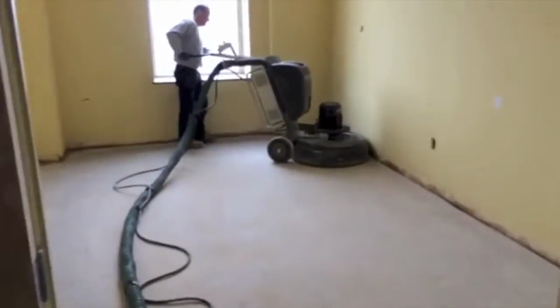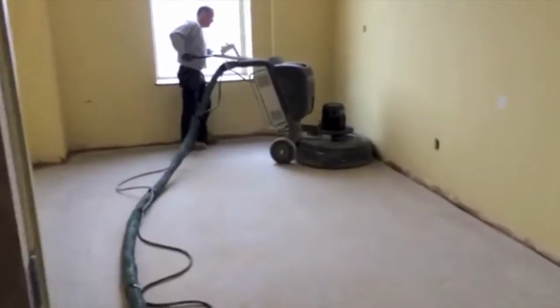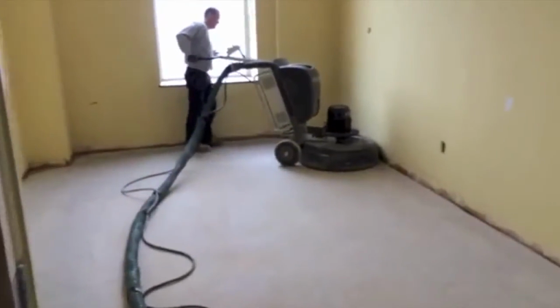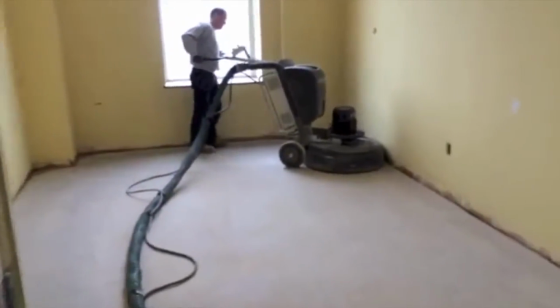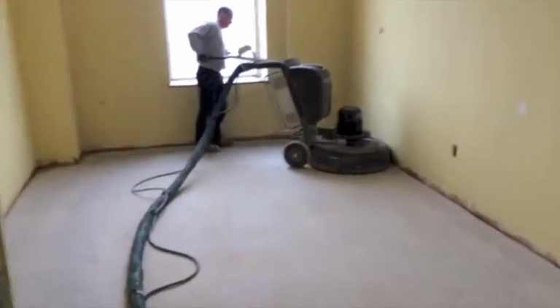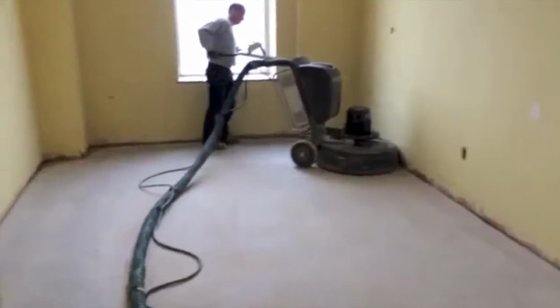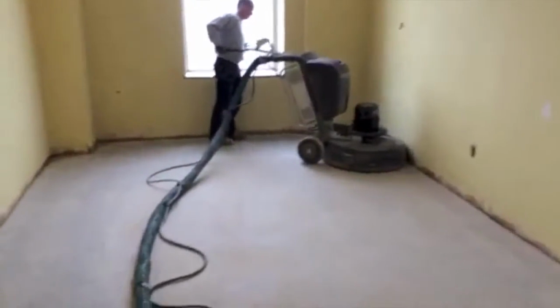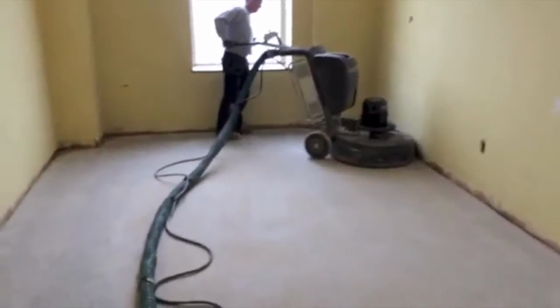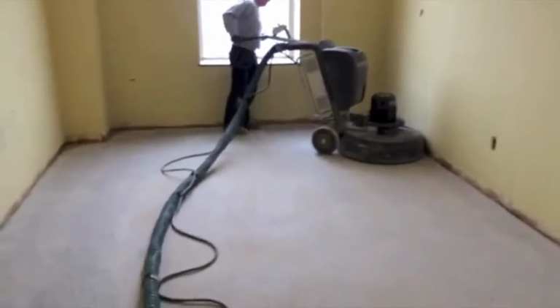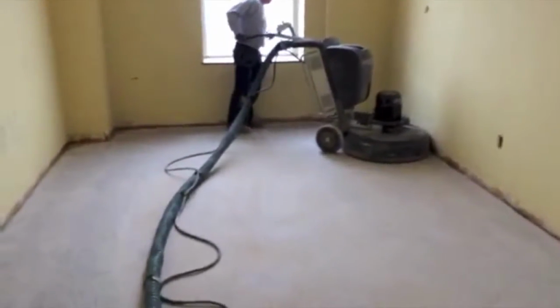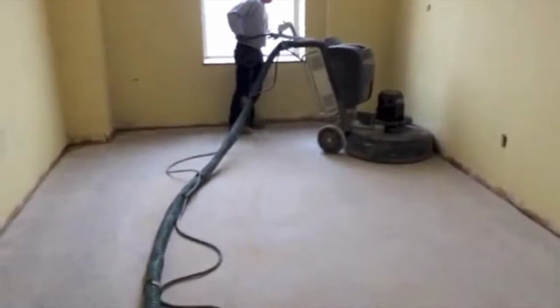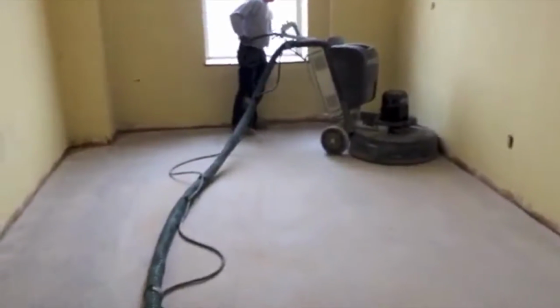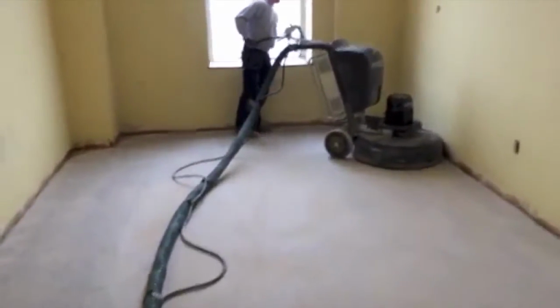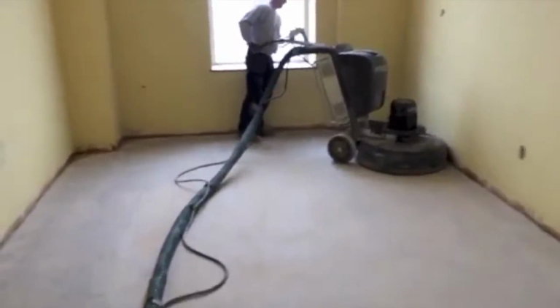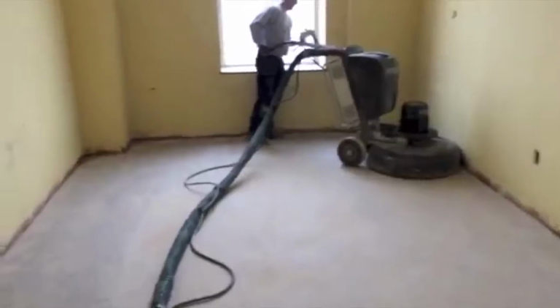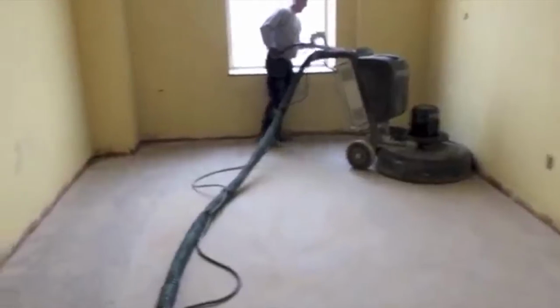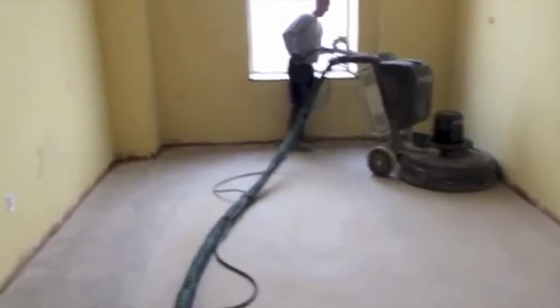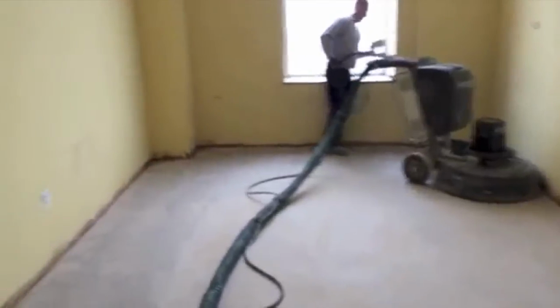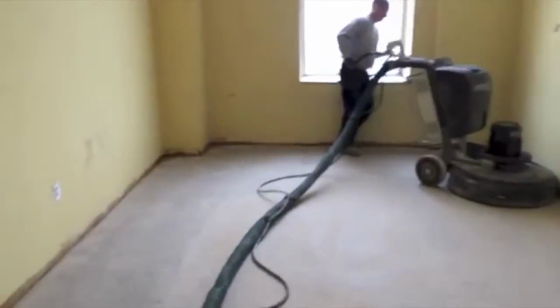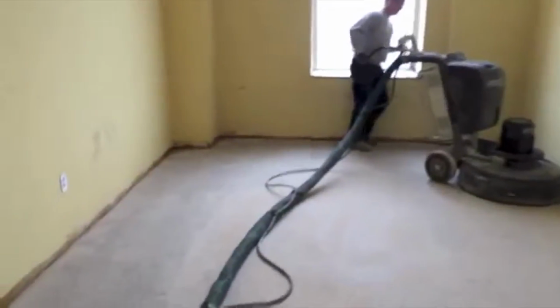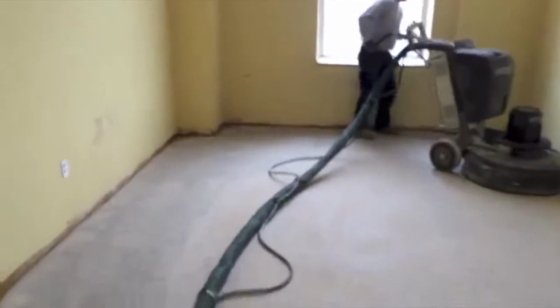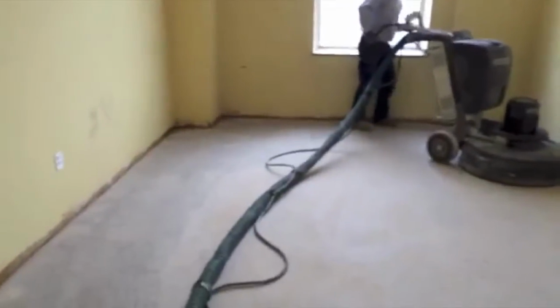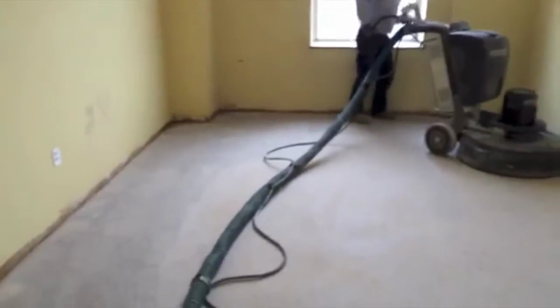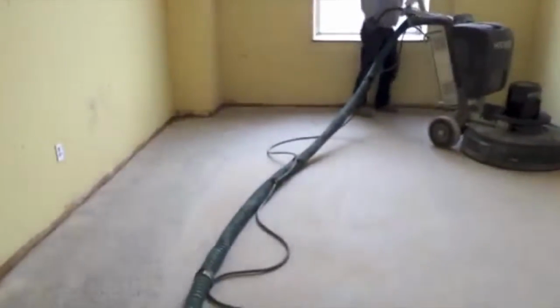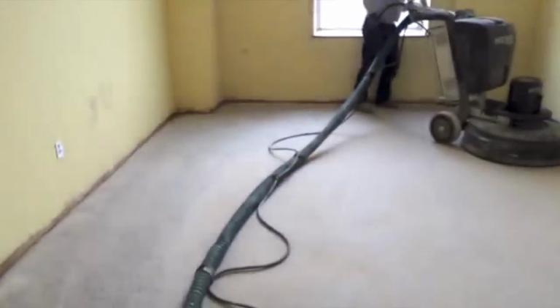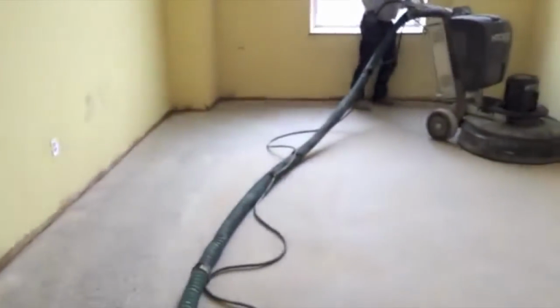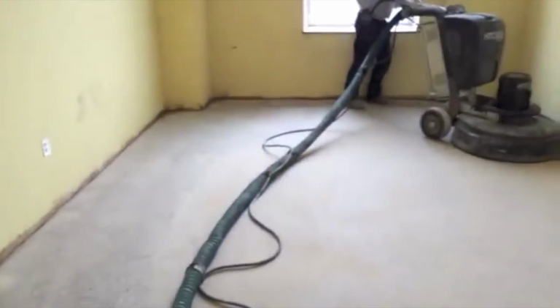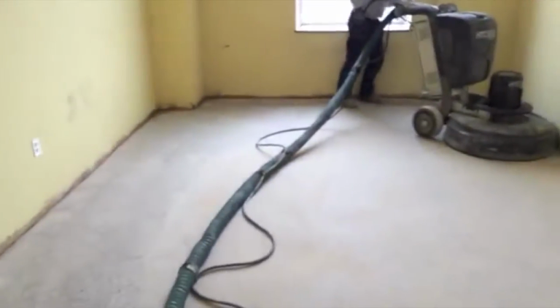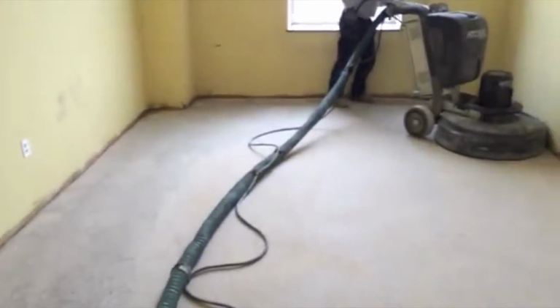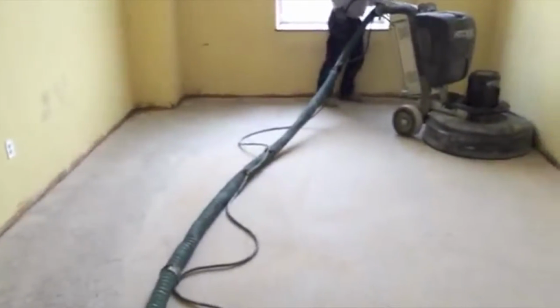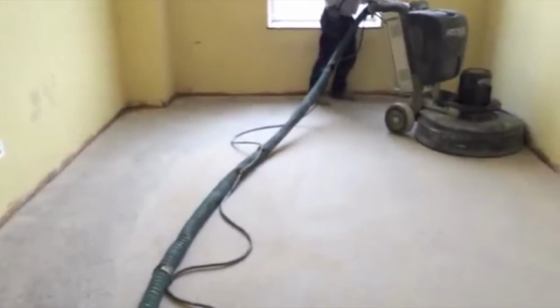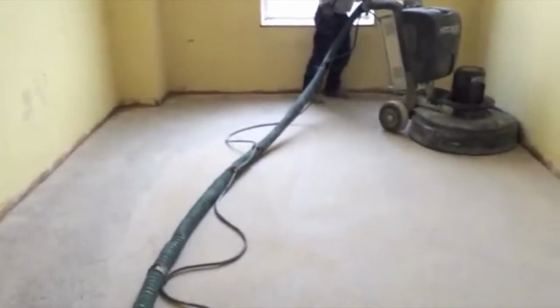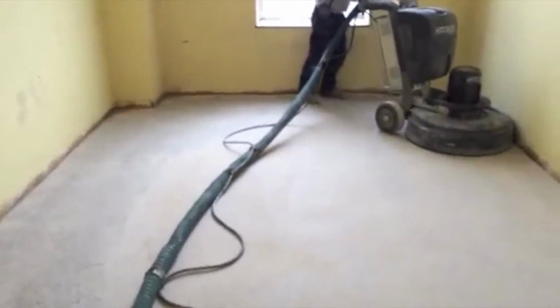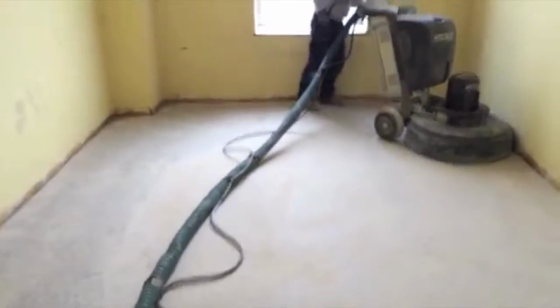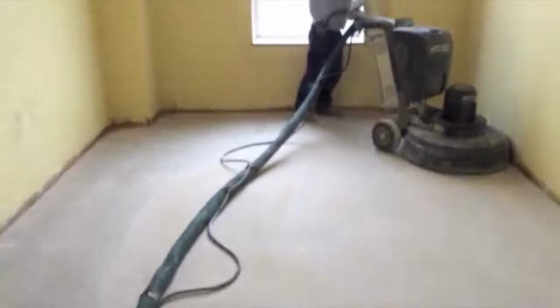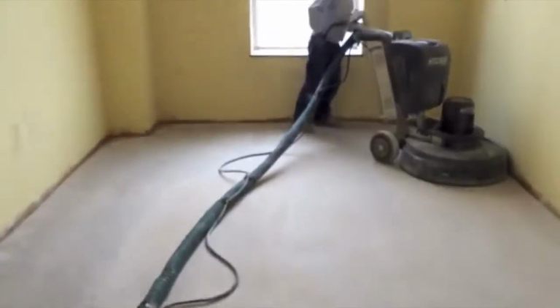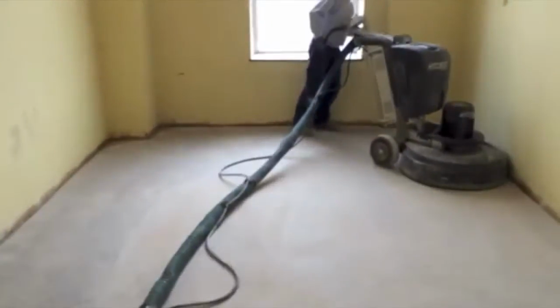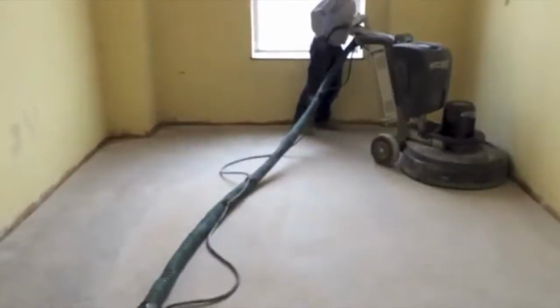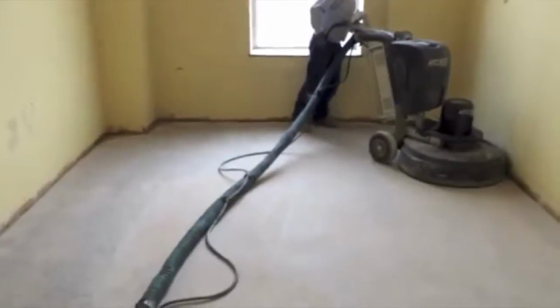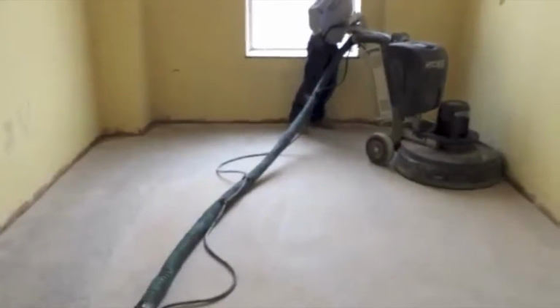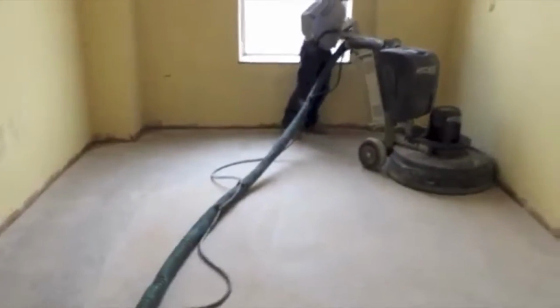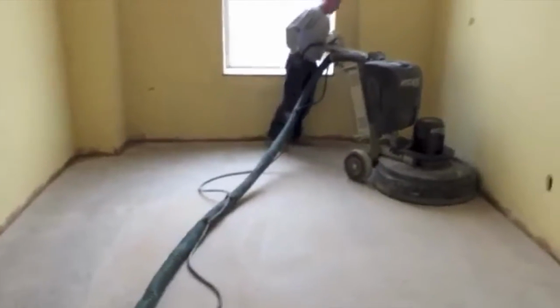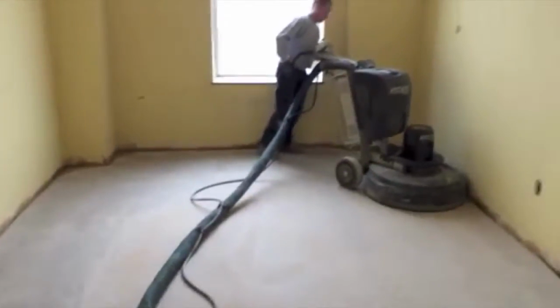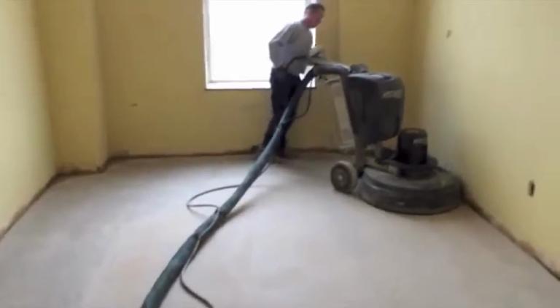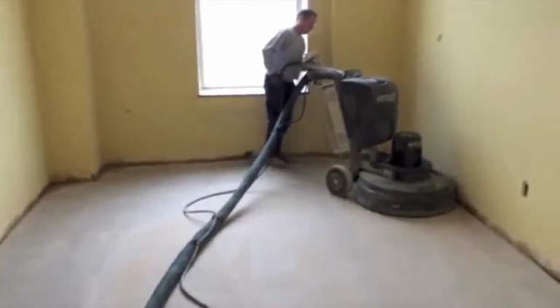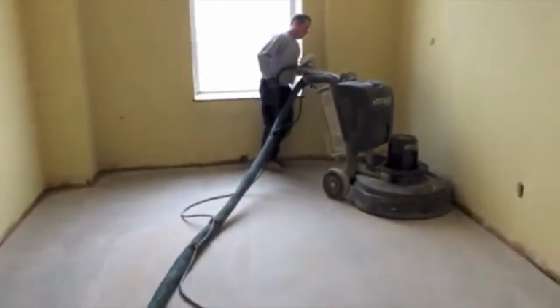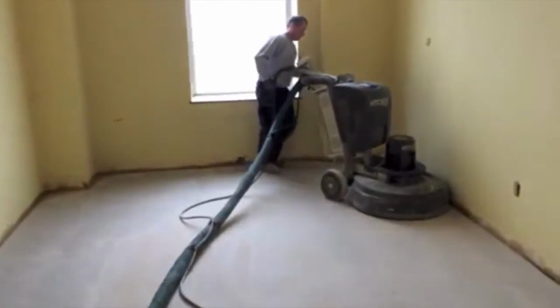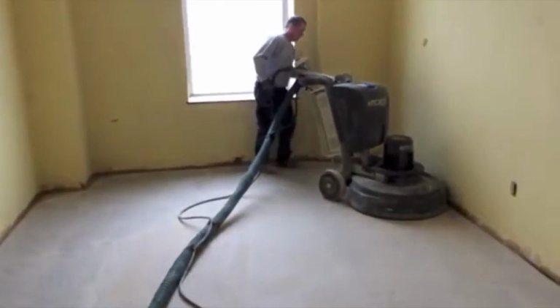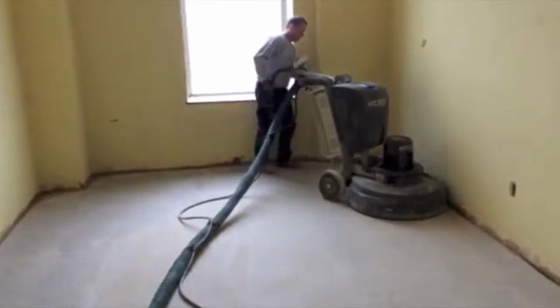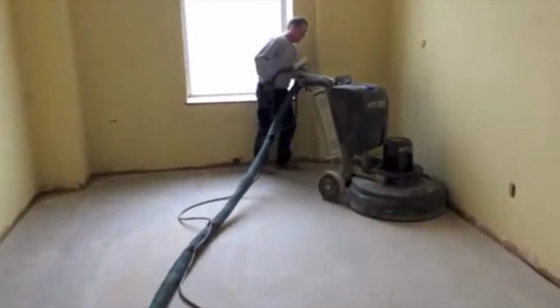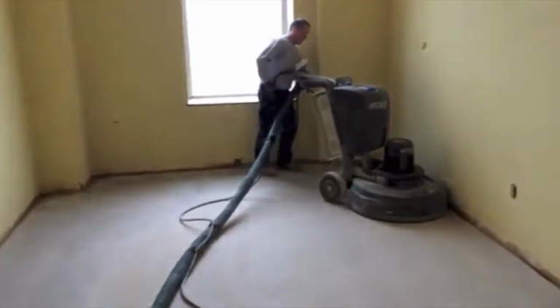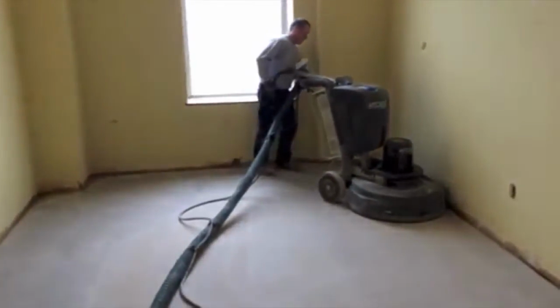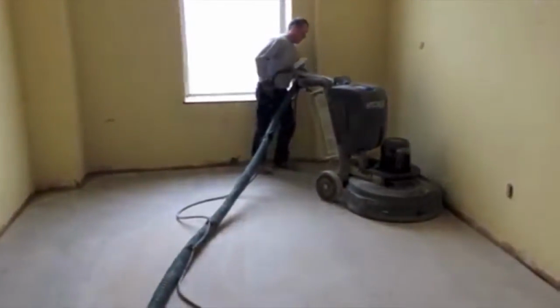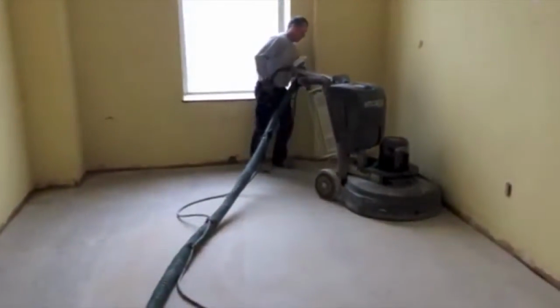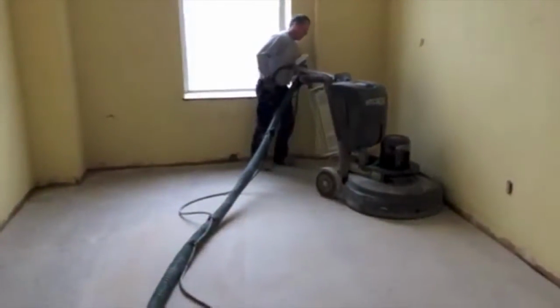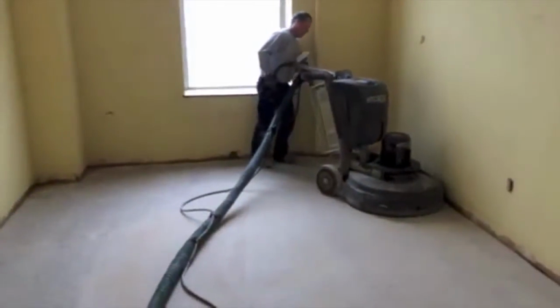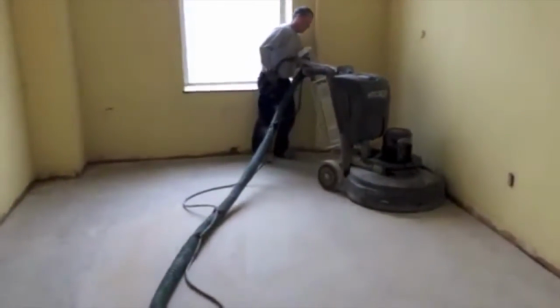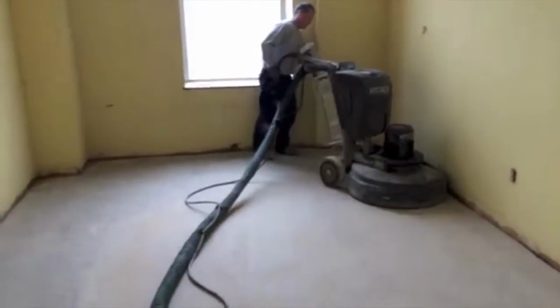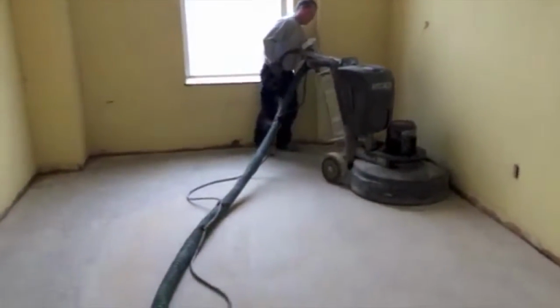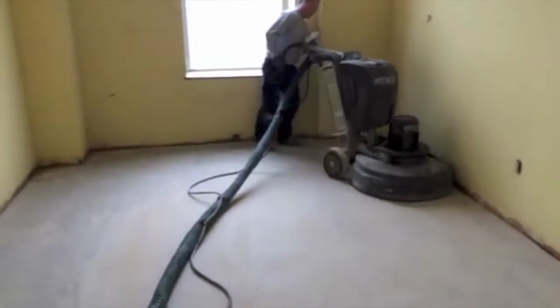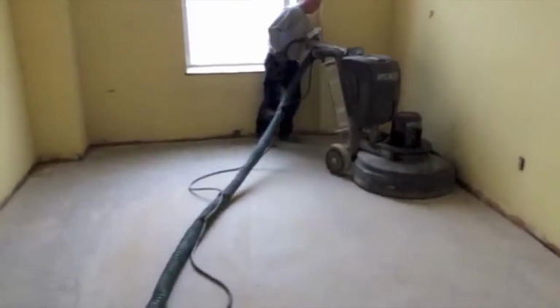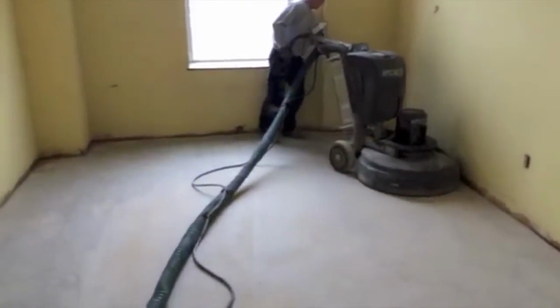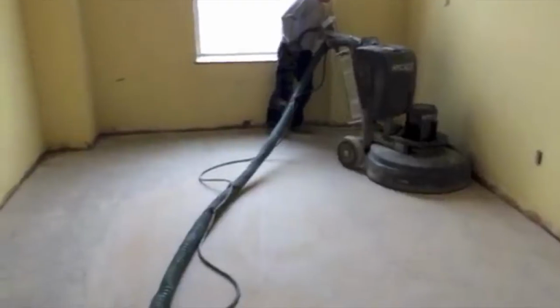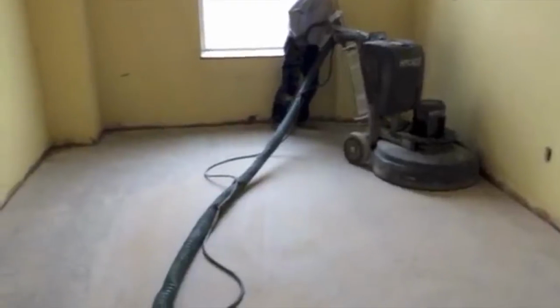Okay, as I explained before, we're continuing our grind. Right now we're doing a 400 grit resin bond grind in this room.